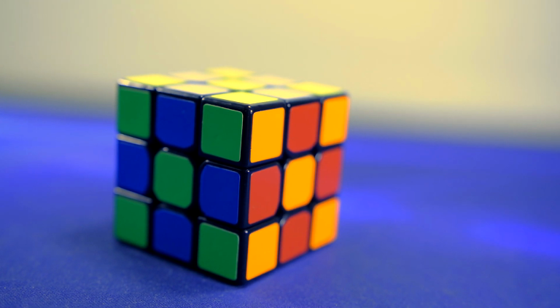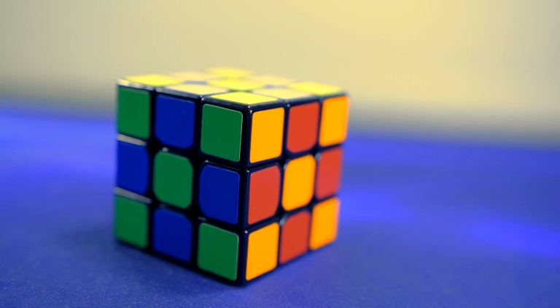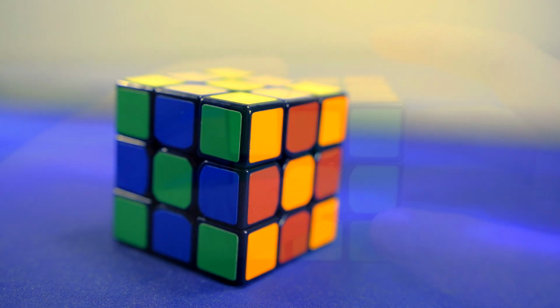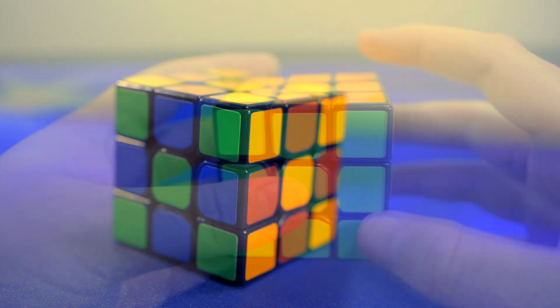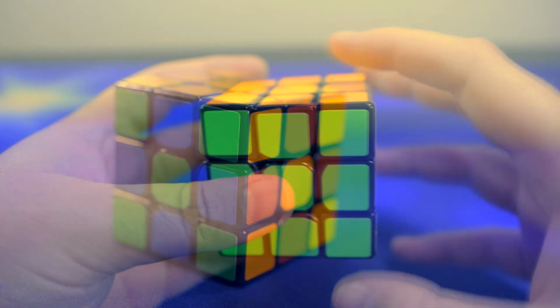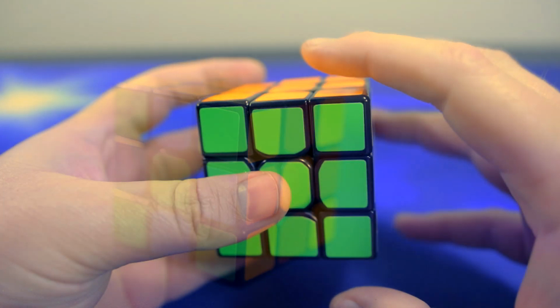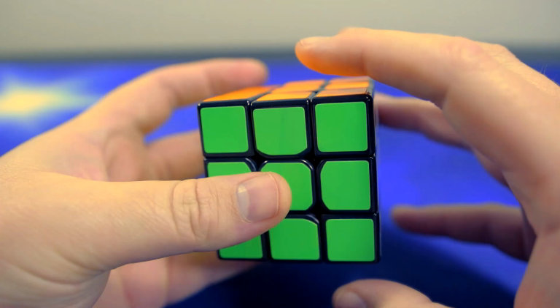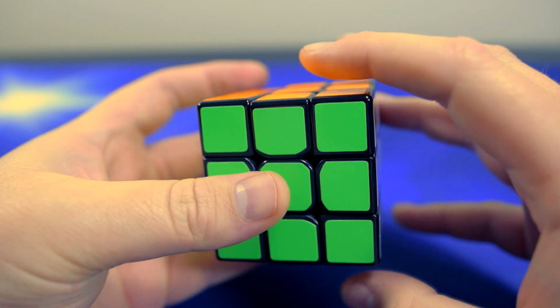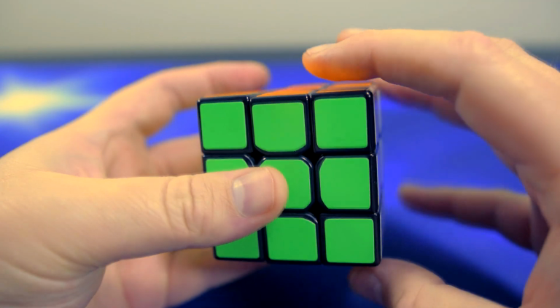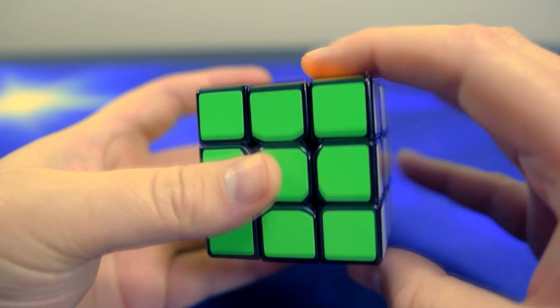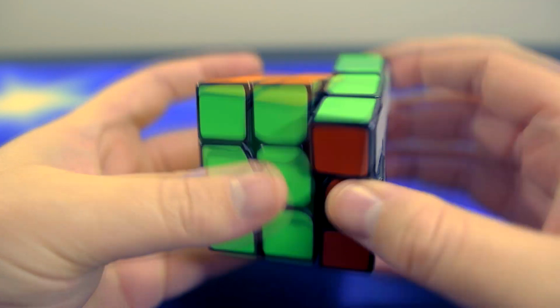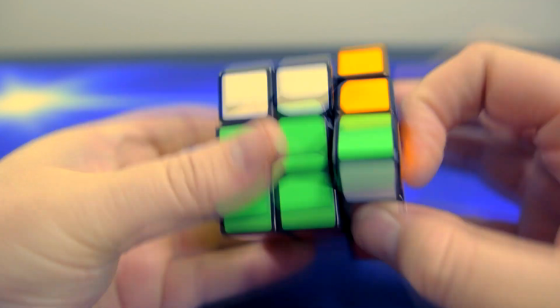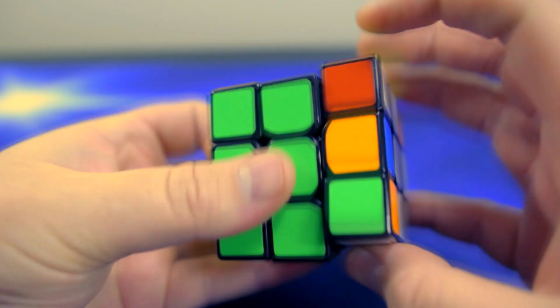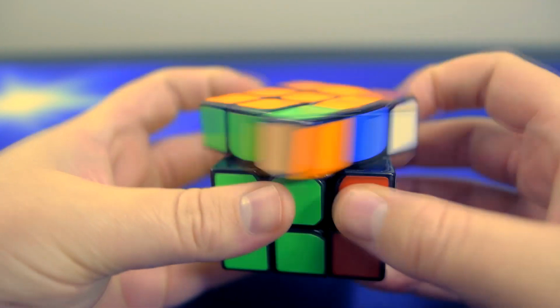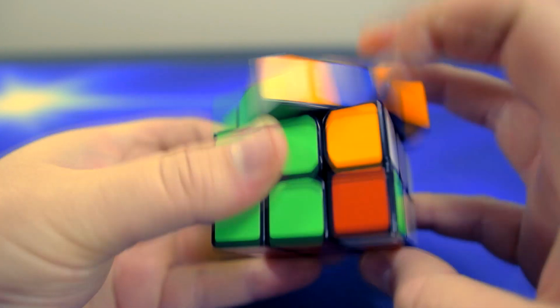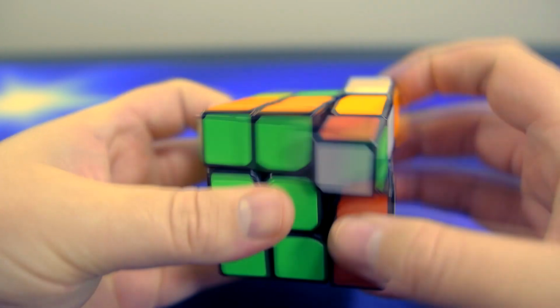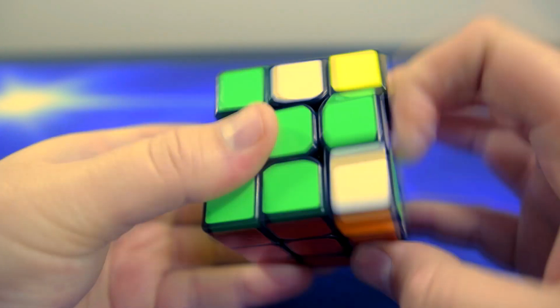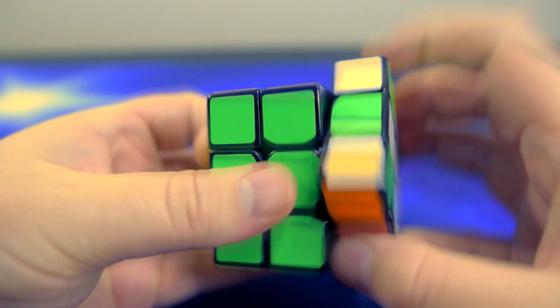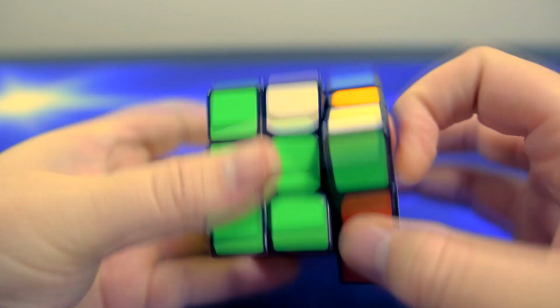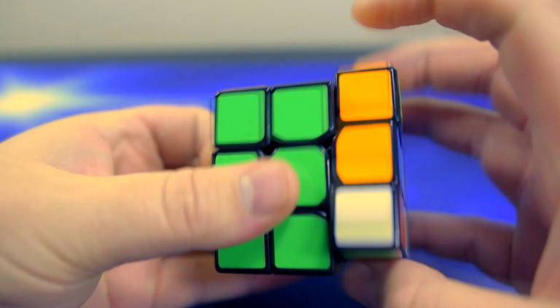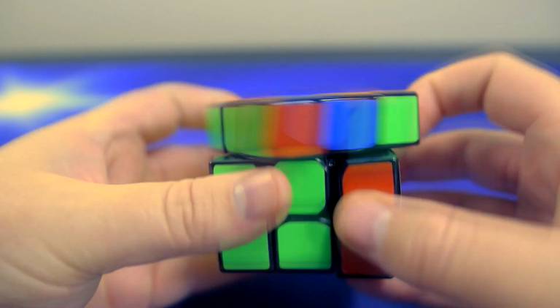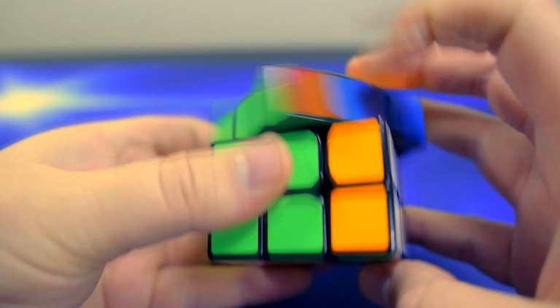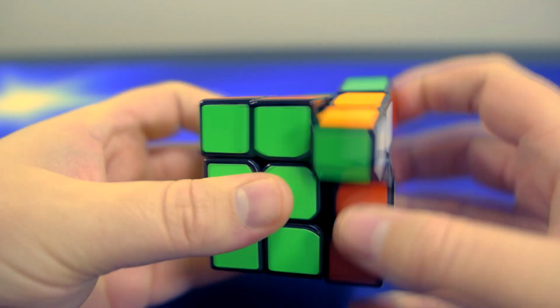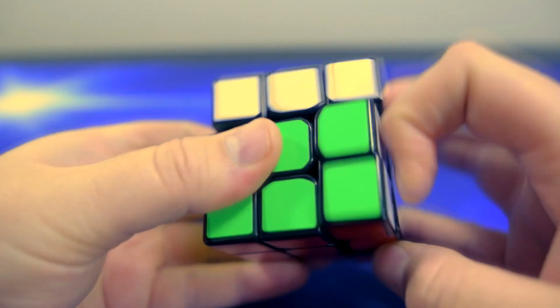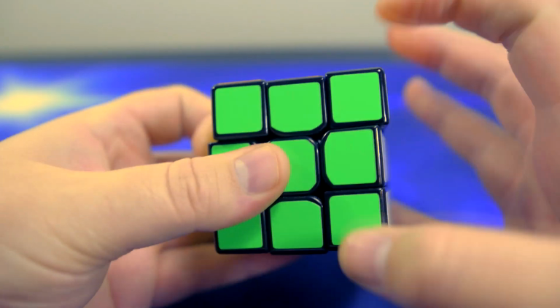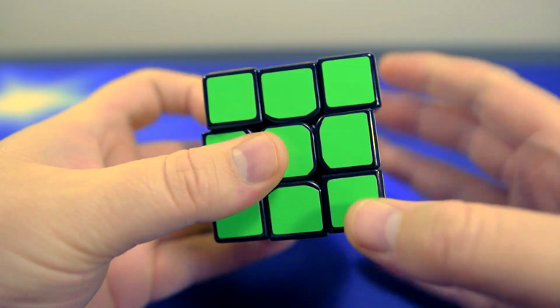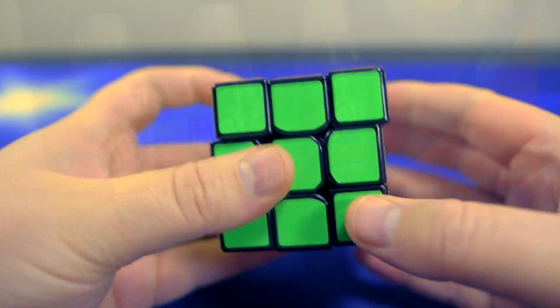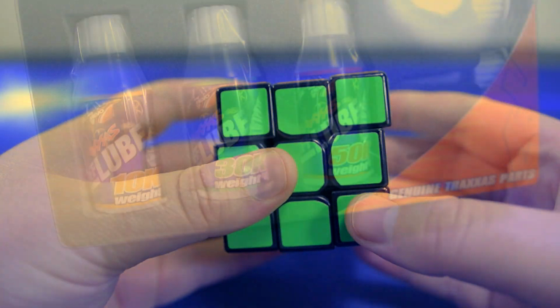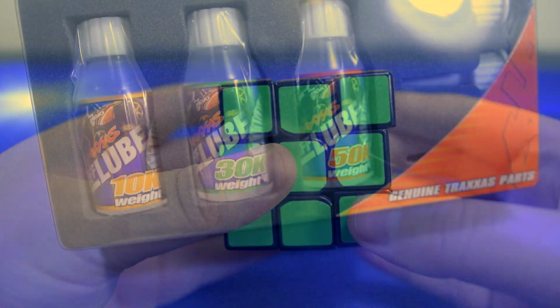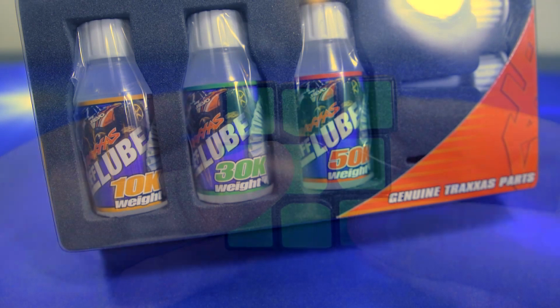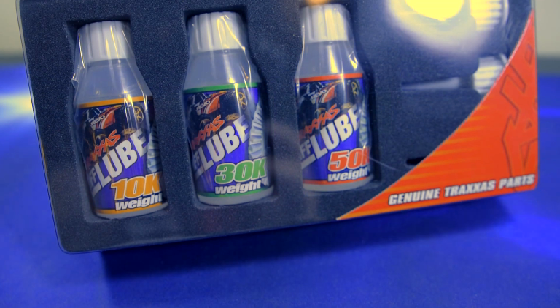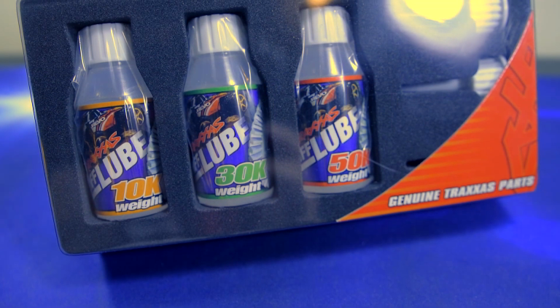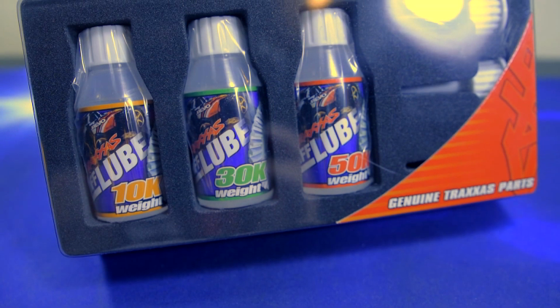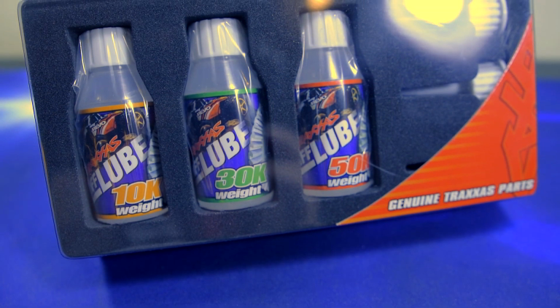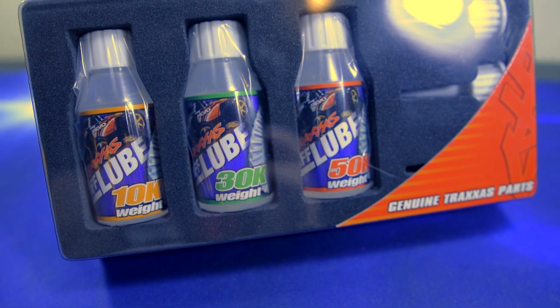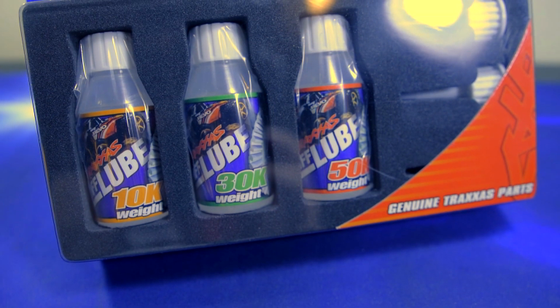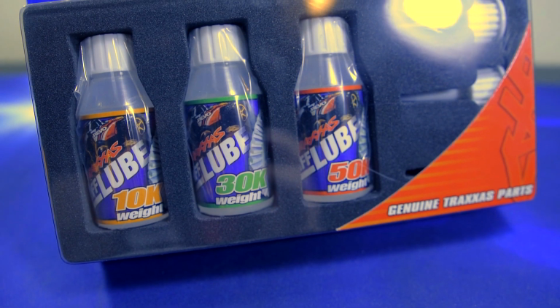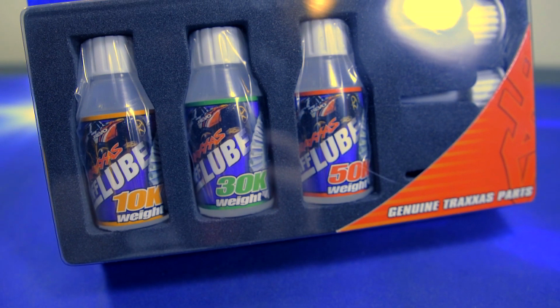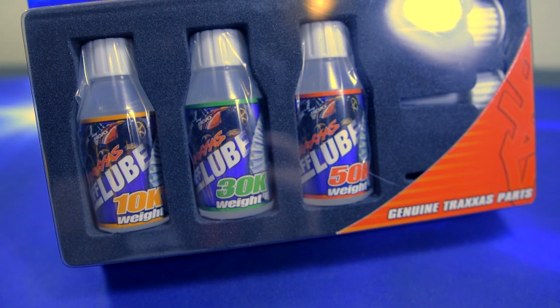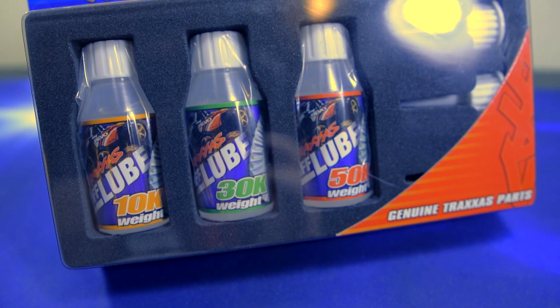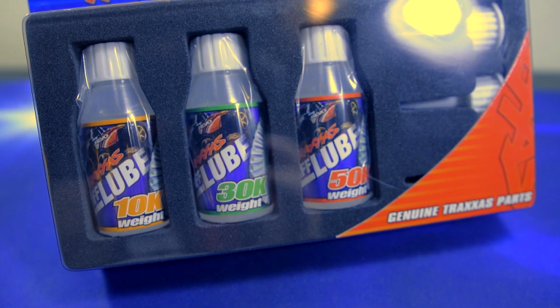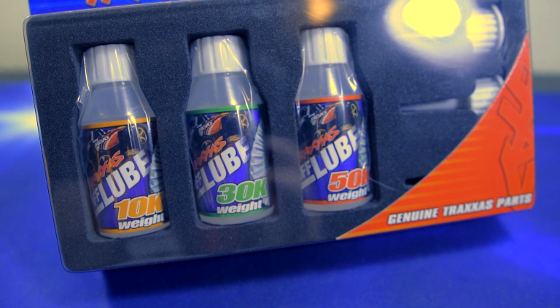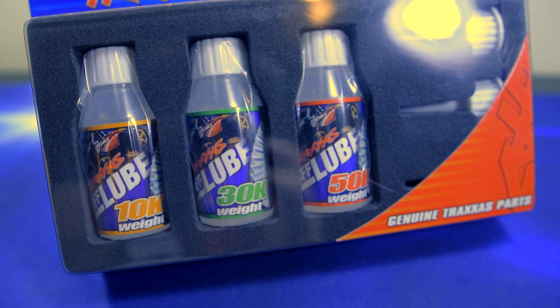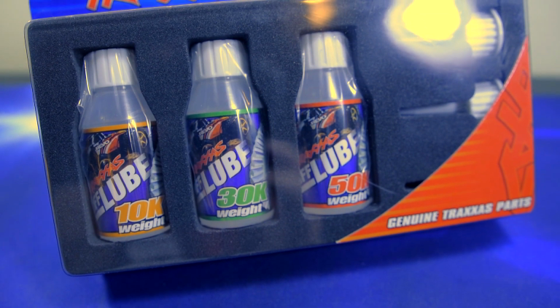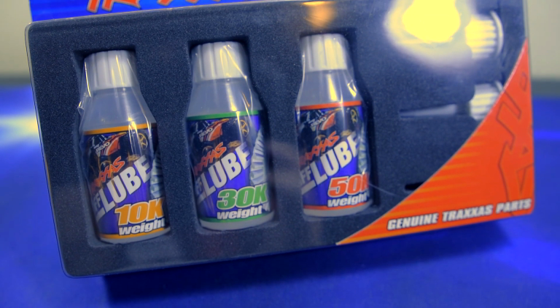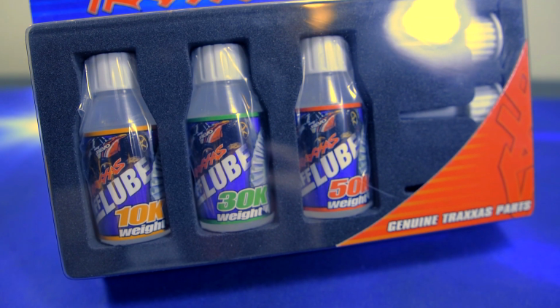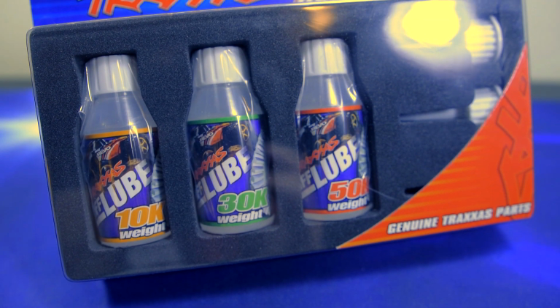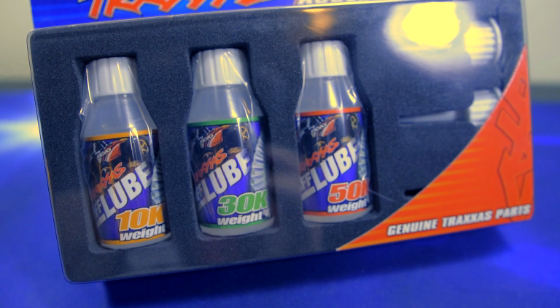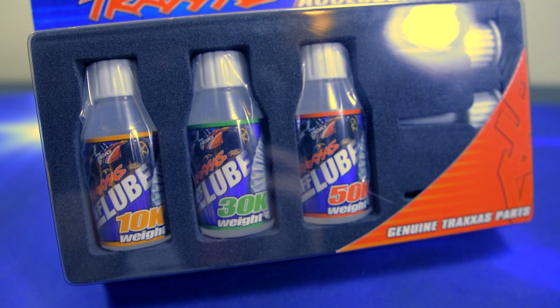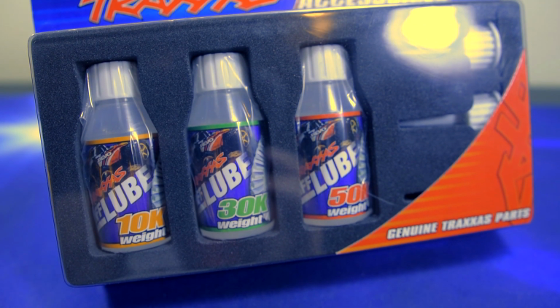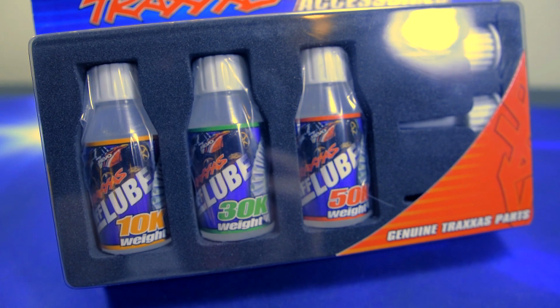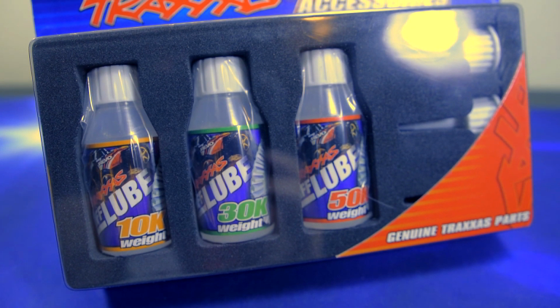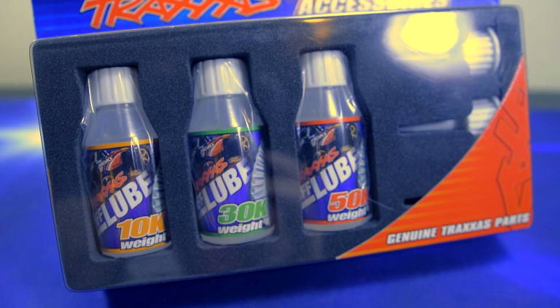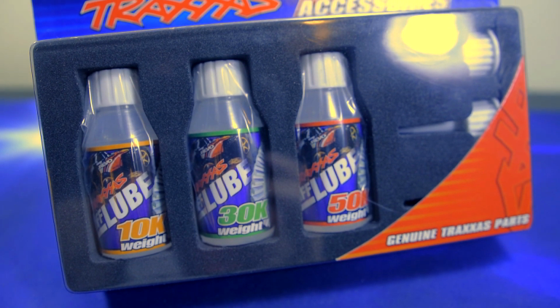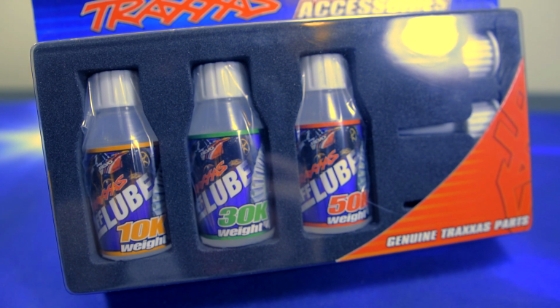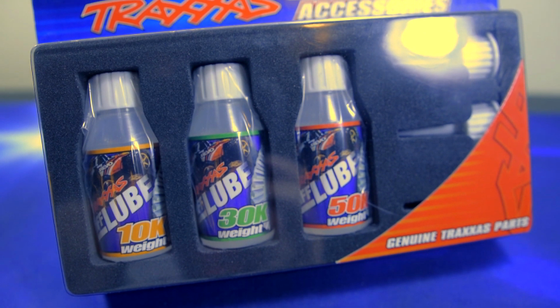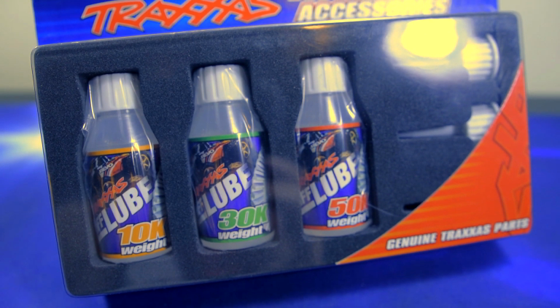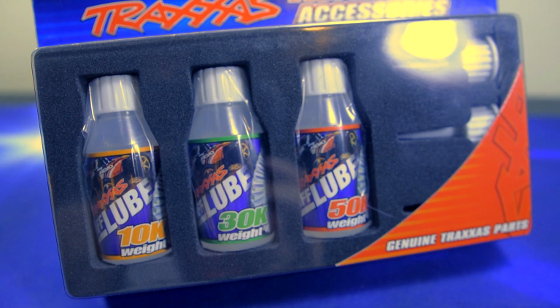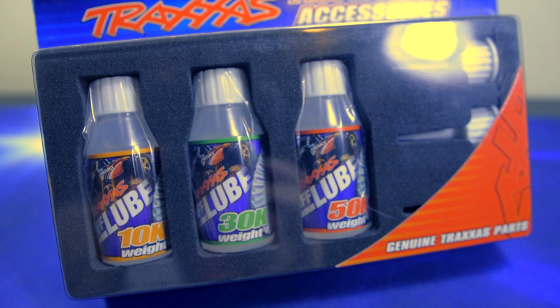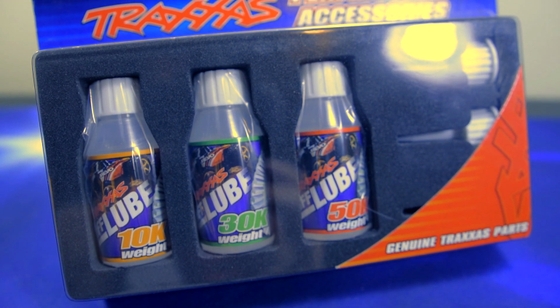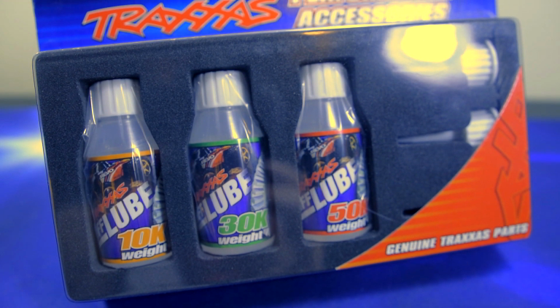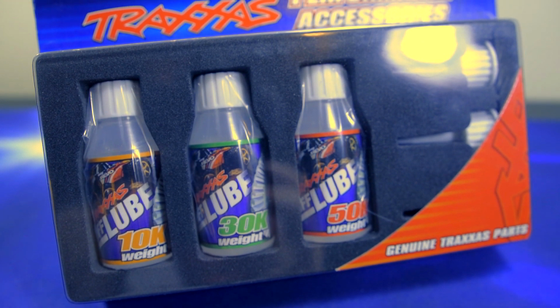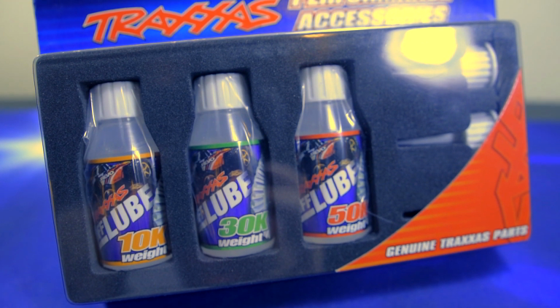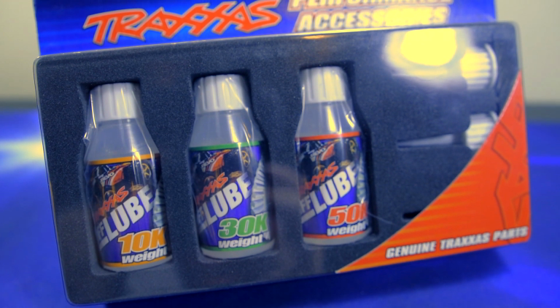Out of the box, this puzzle is relatively fast, but it can be made a lot more controllable with a bit of silicone lubrication.